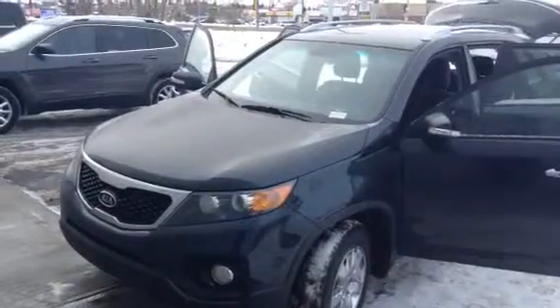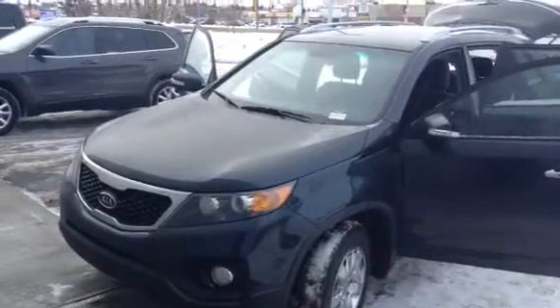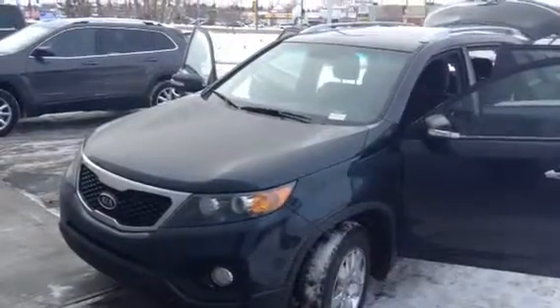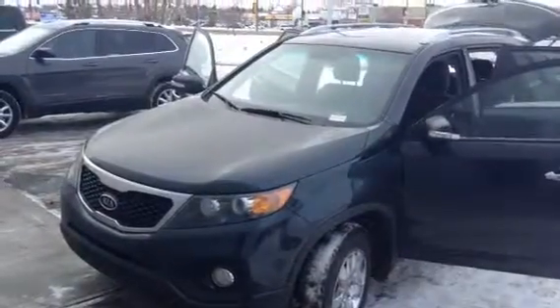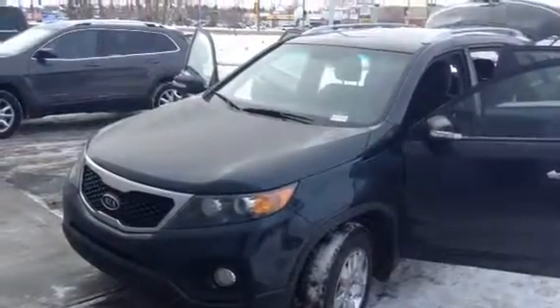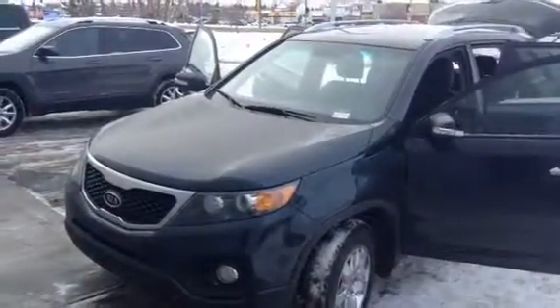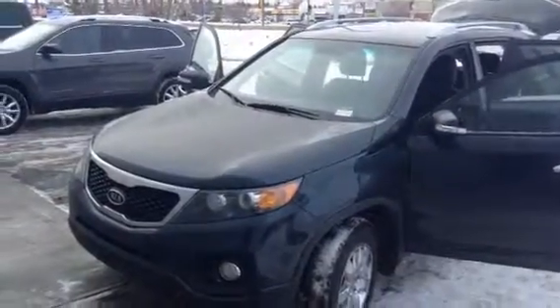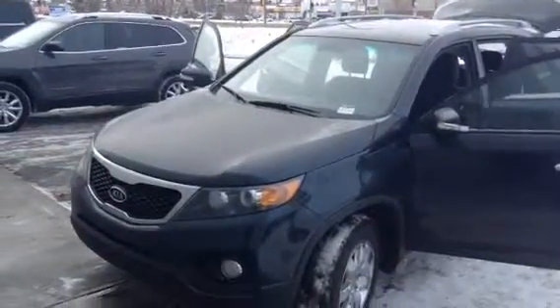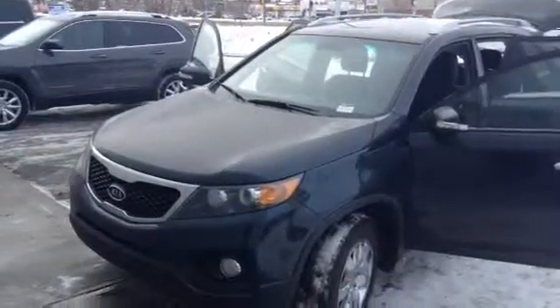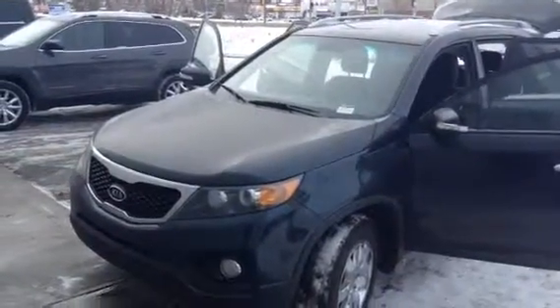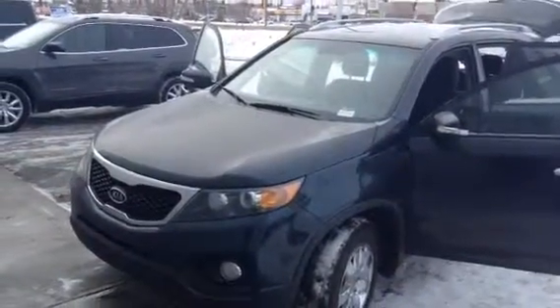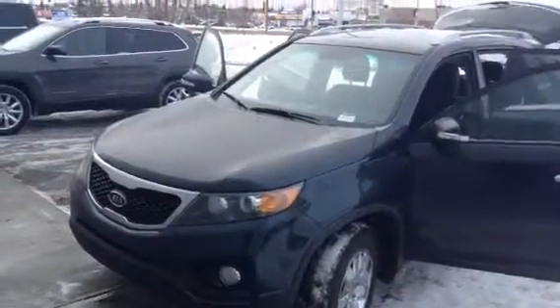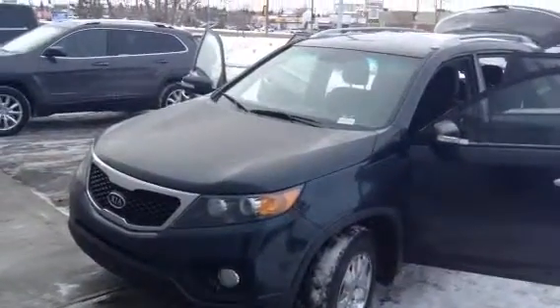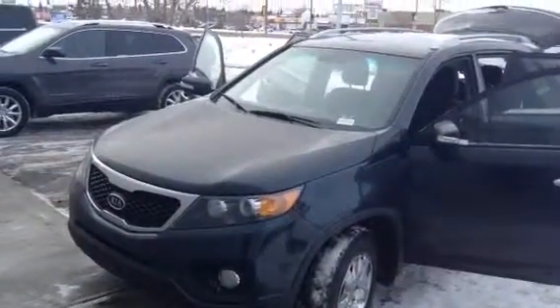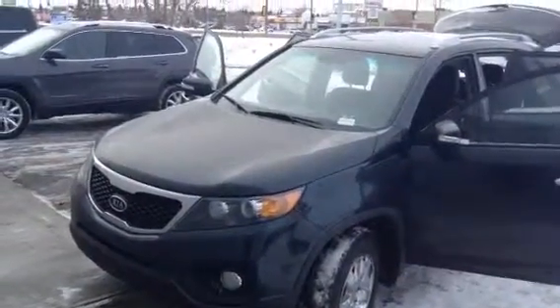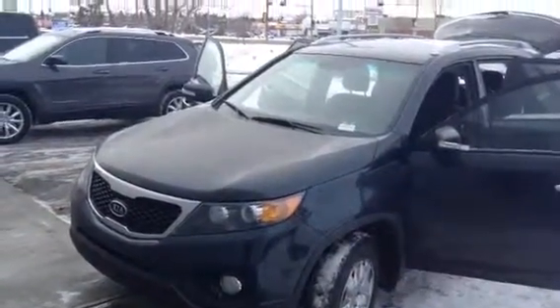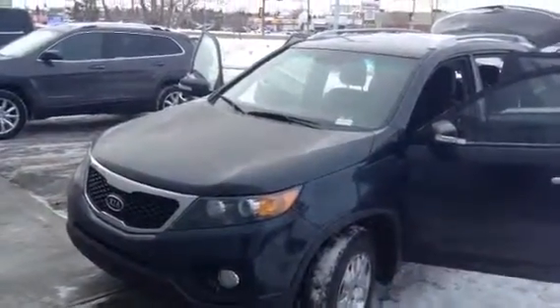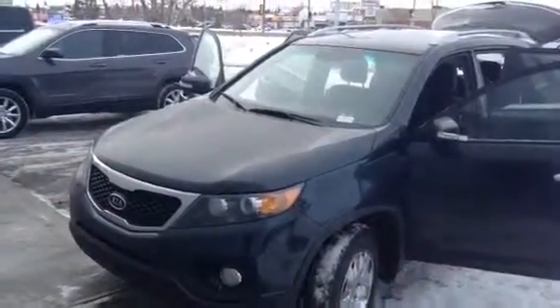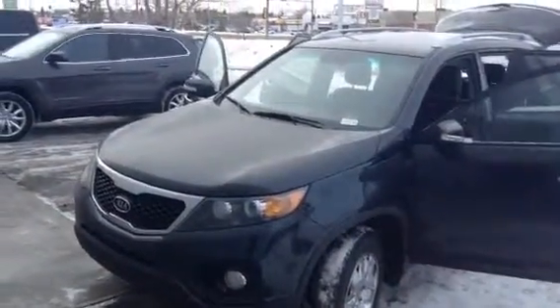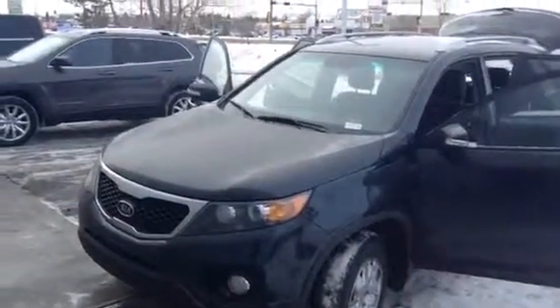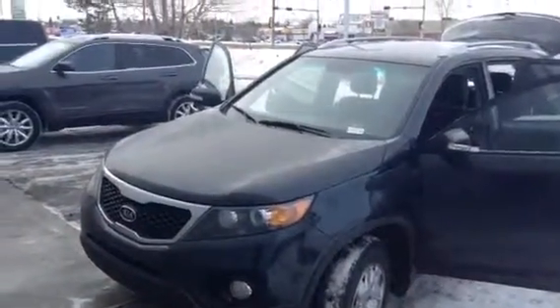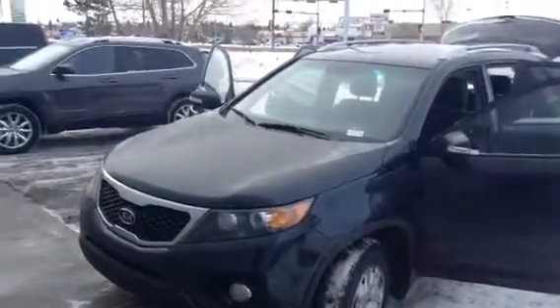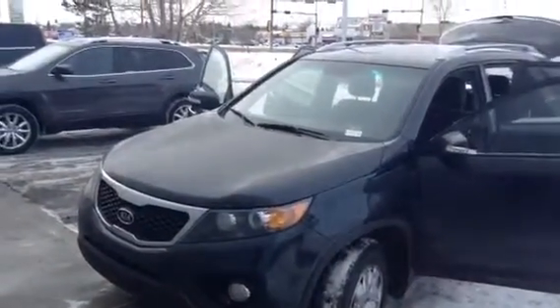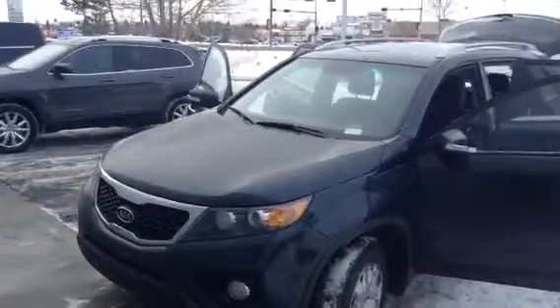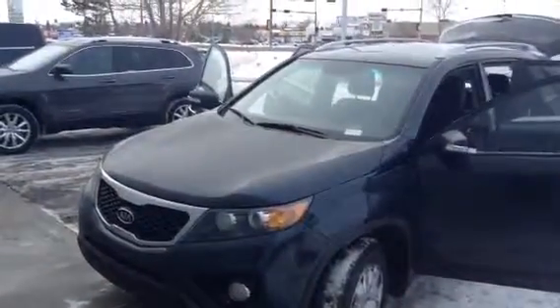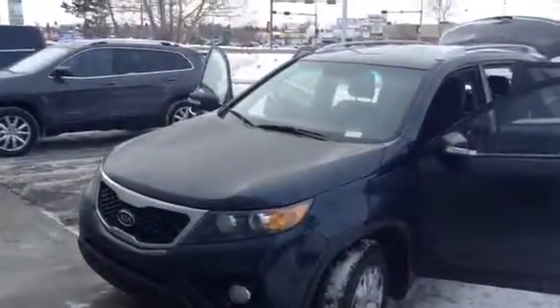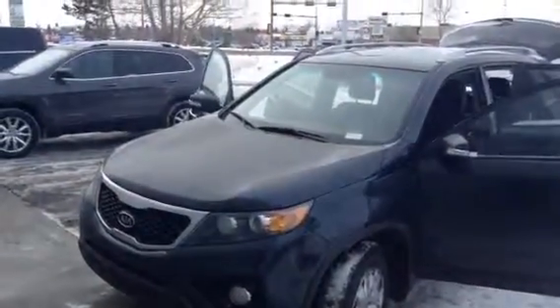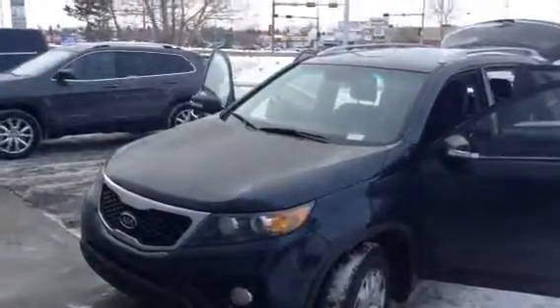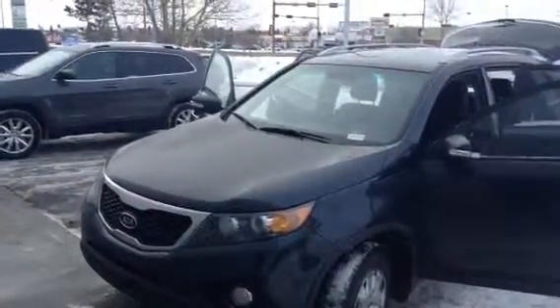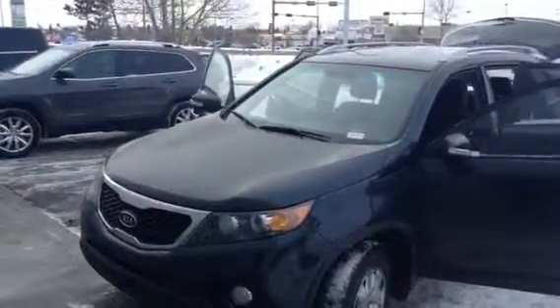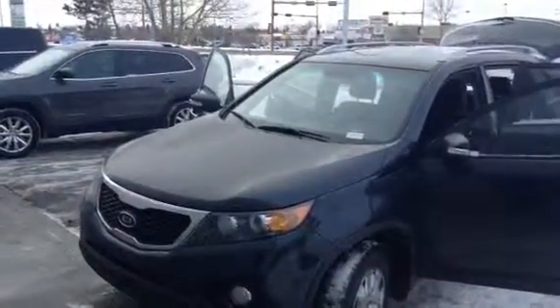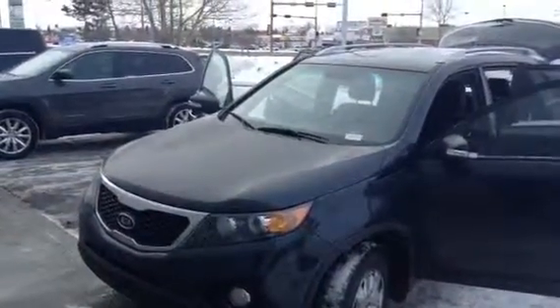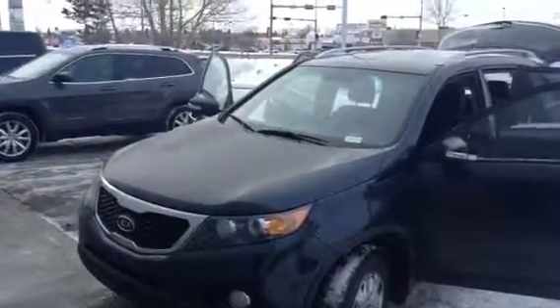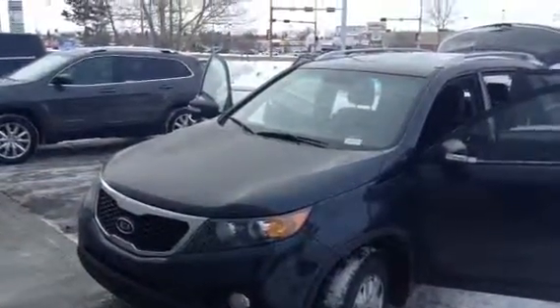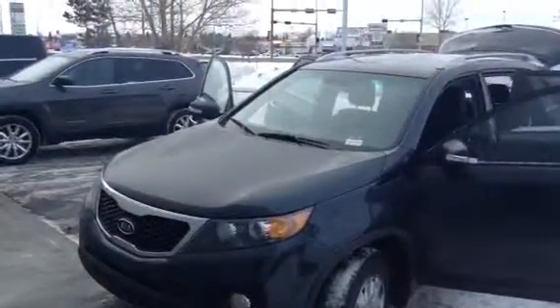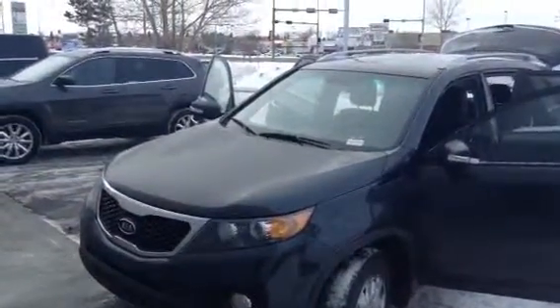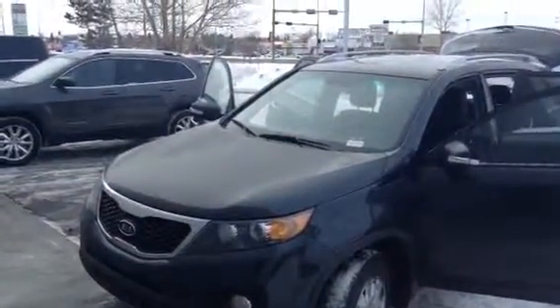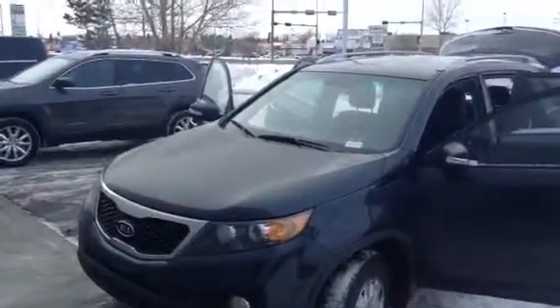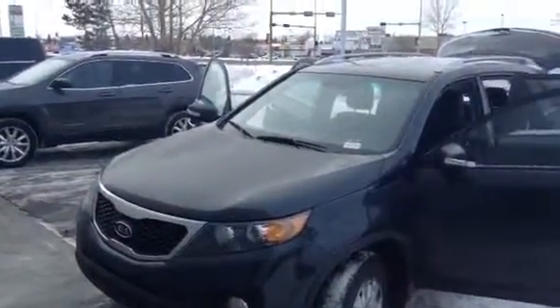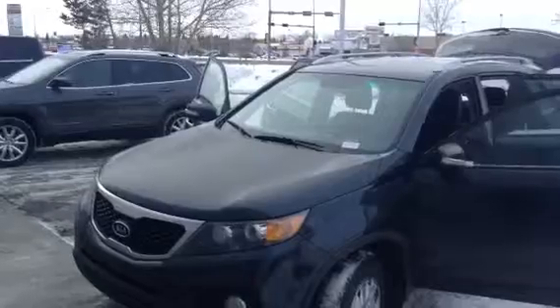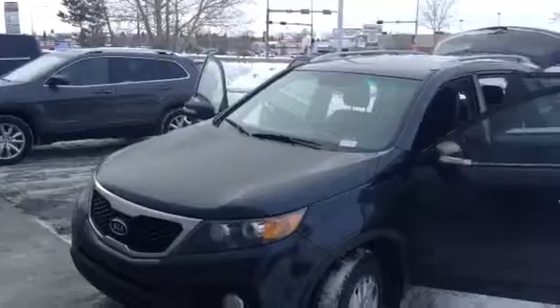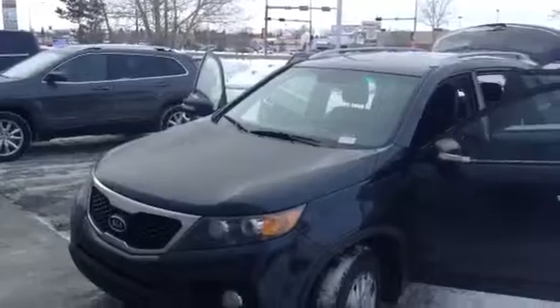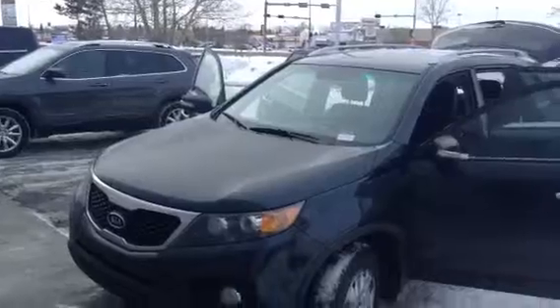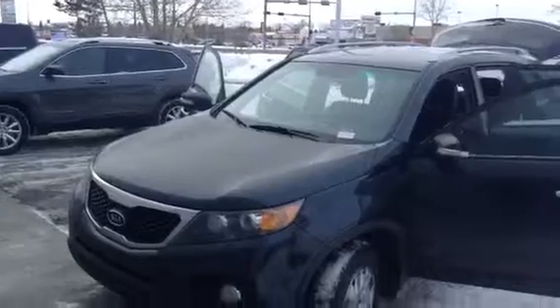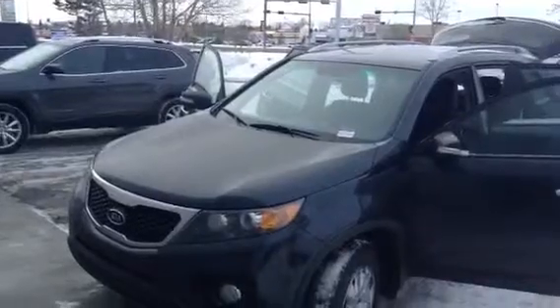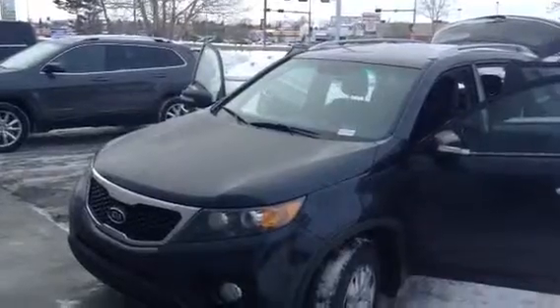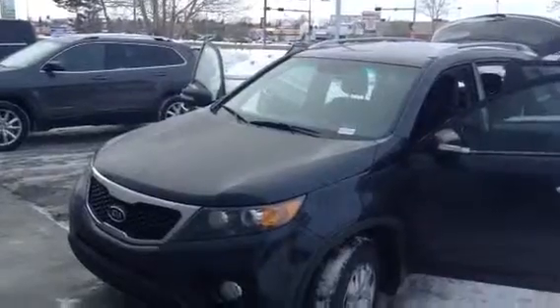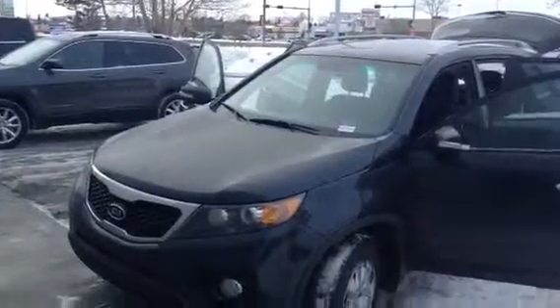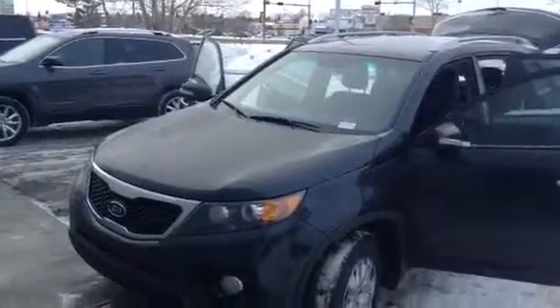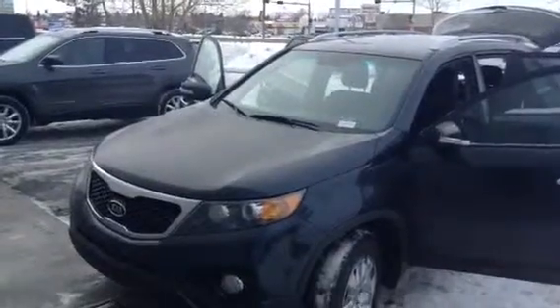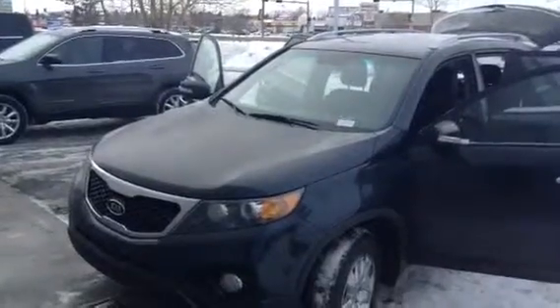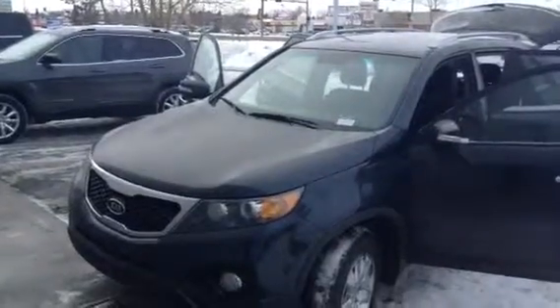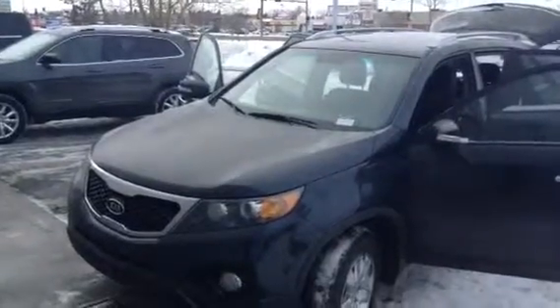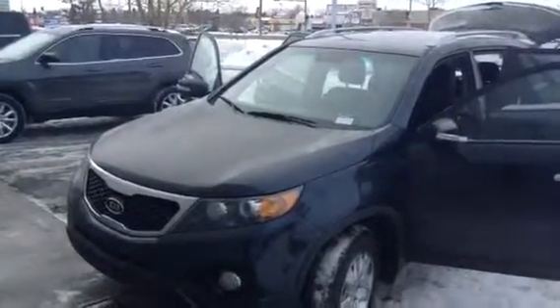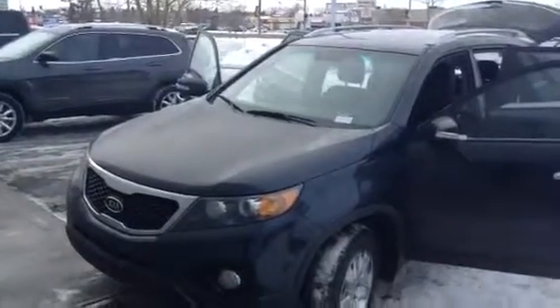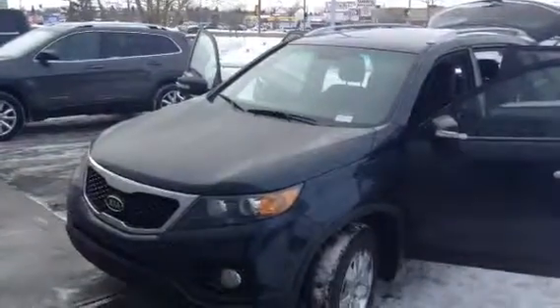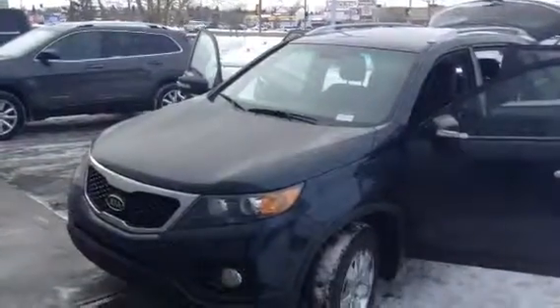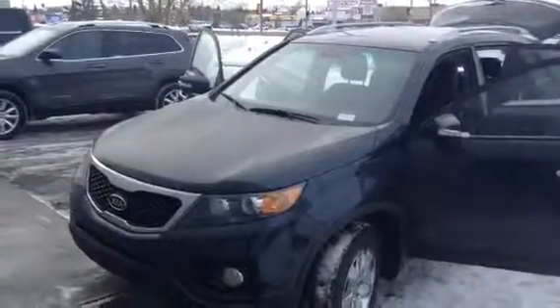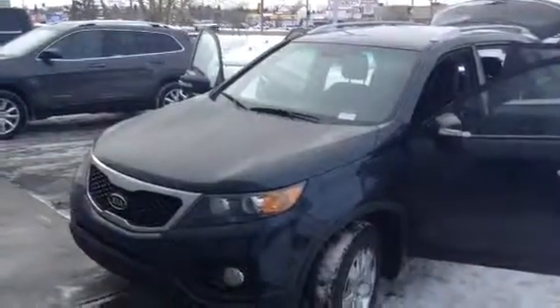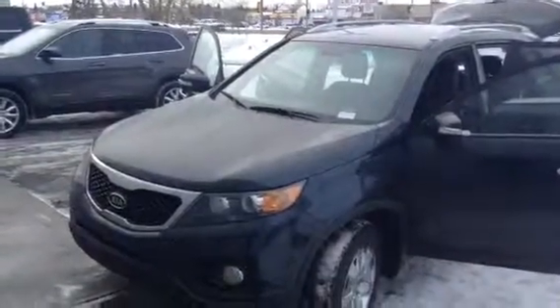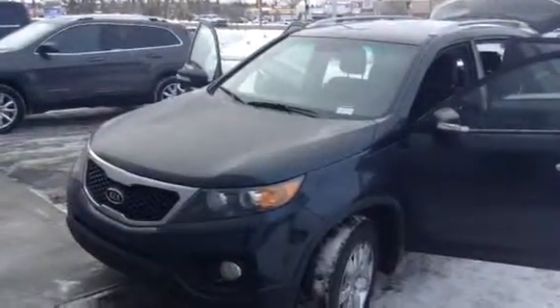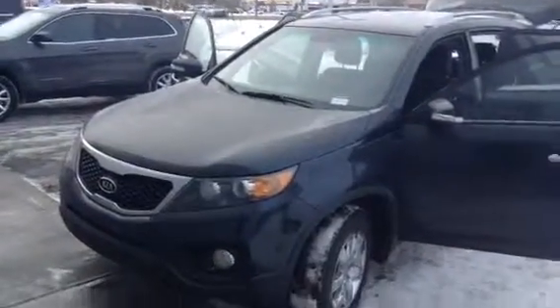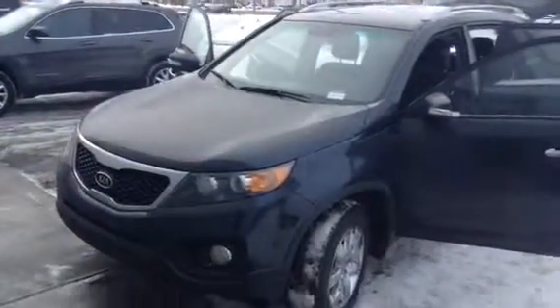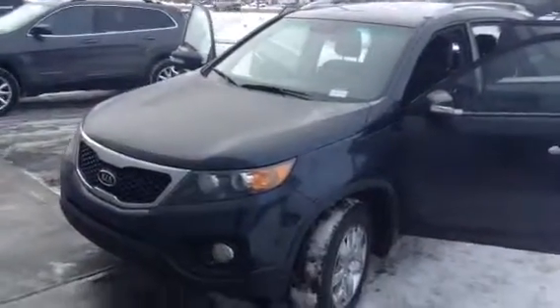Hey Carla, Aaron here from LA Mazda. I'm just going to do a video walk around for you on the 2013 Kia Sorento.